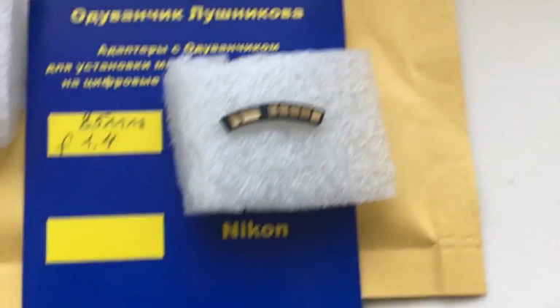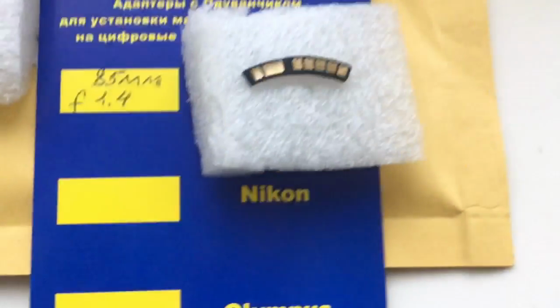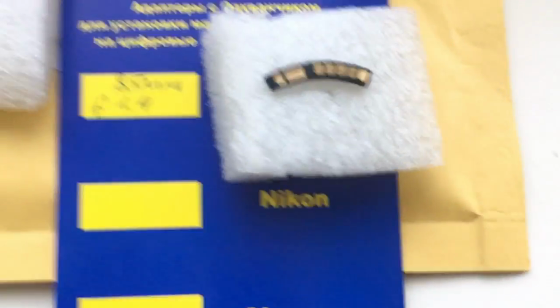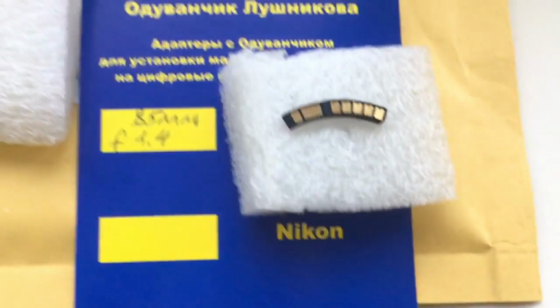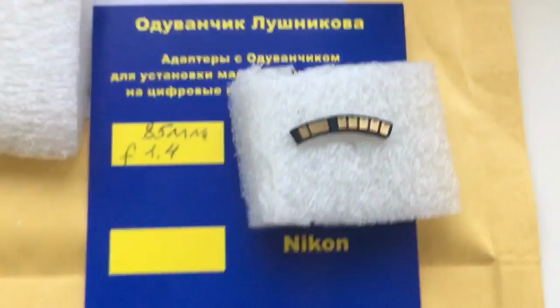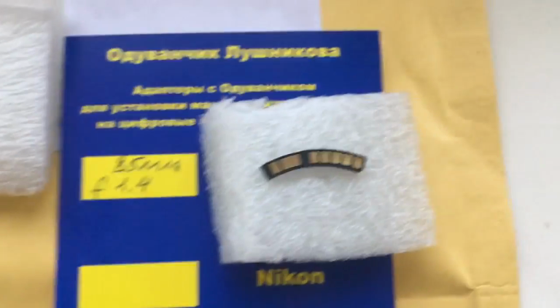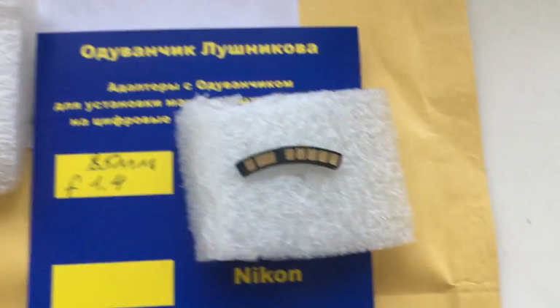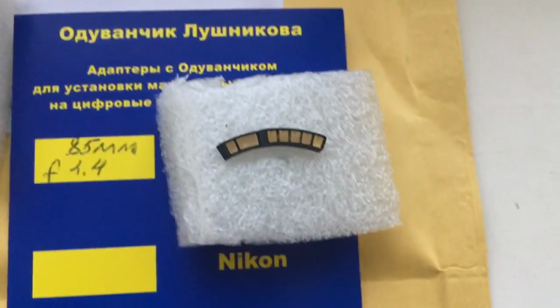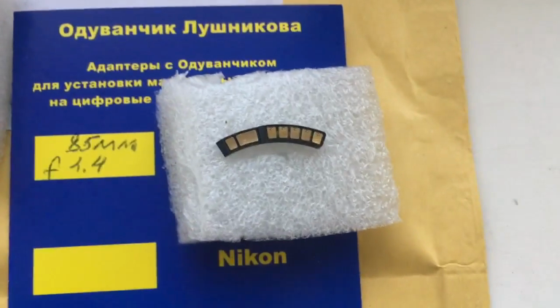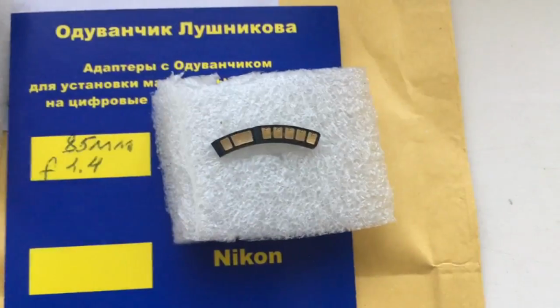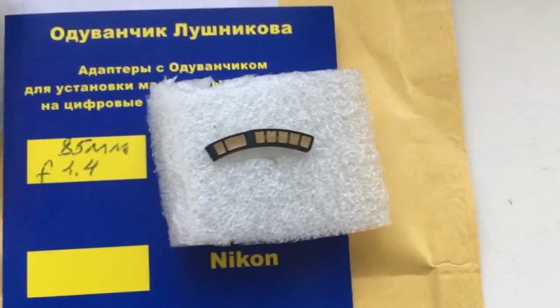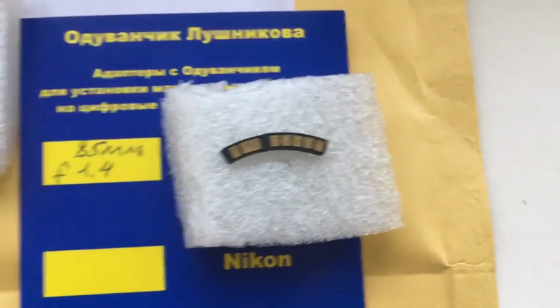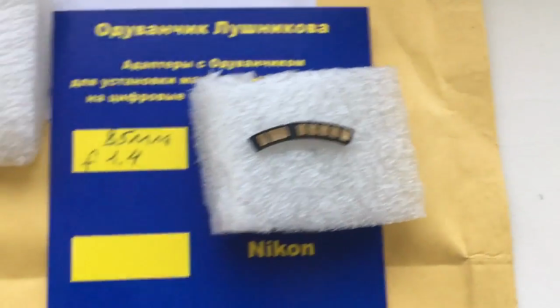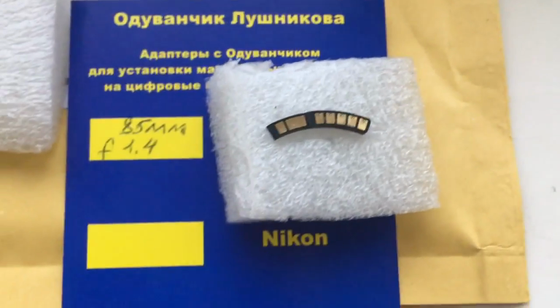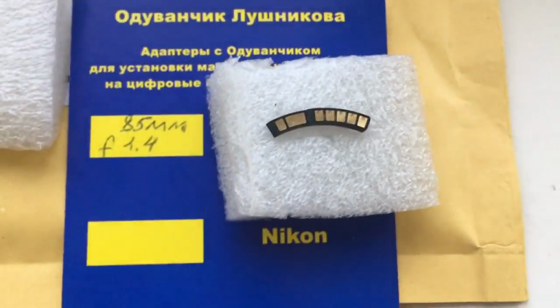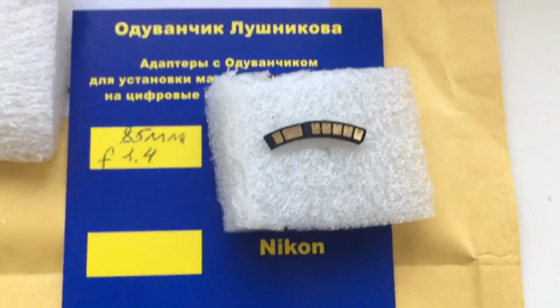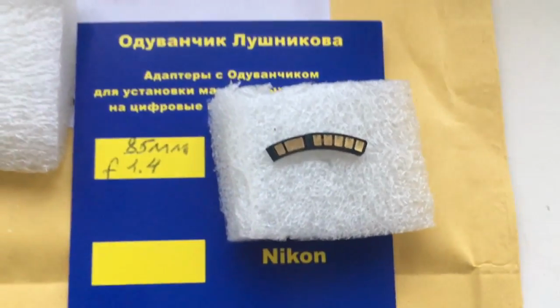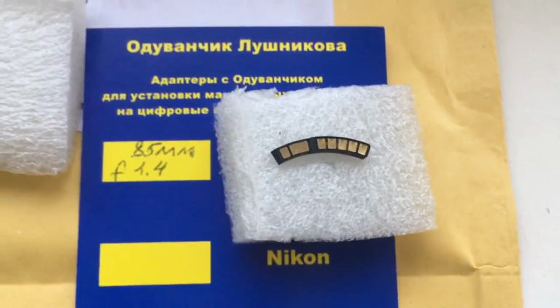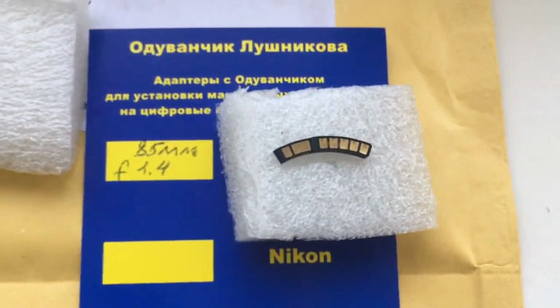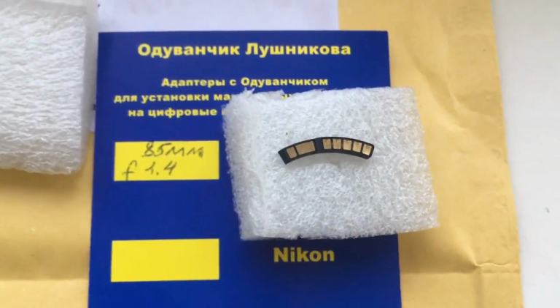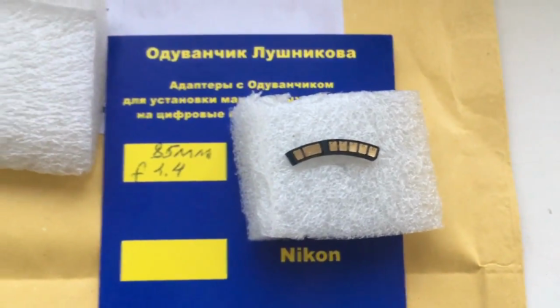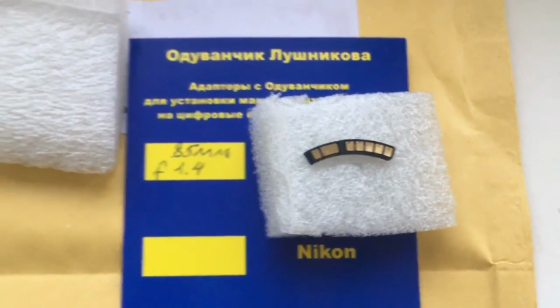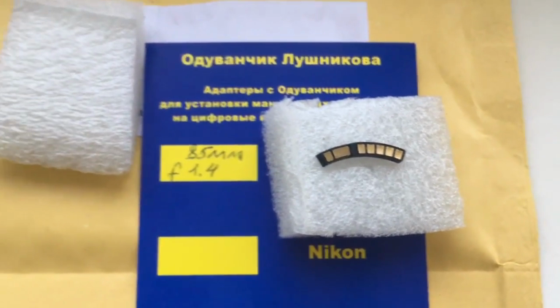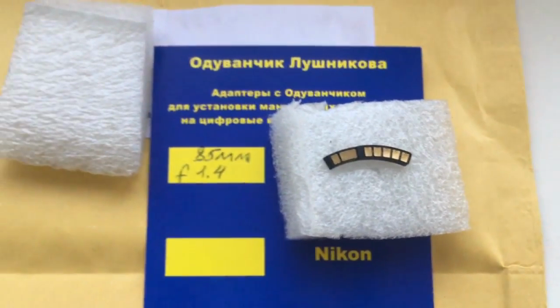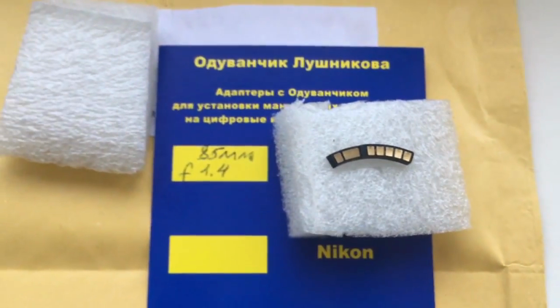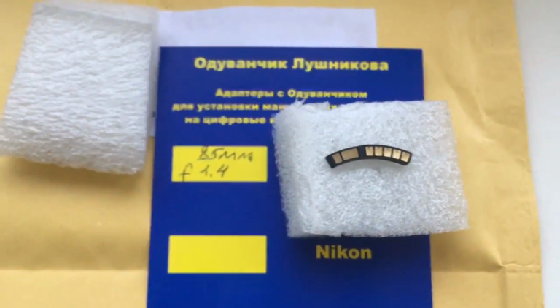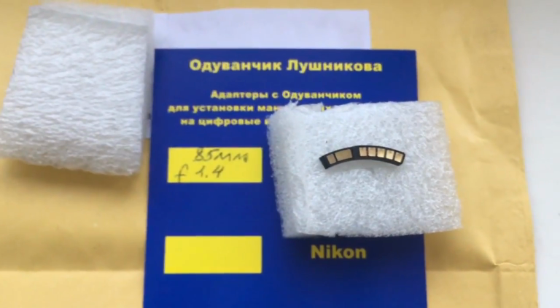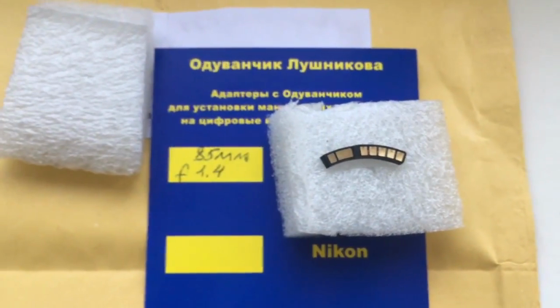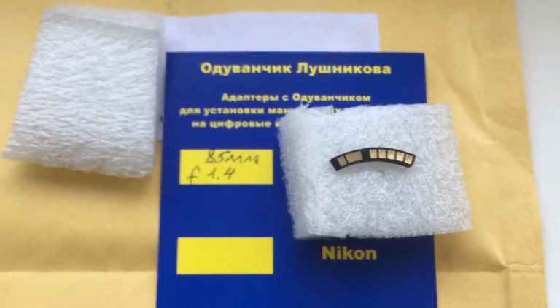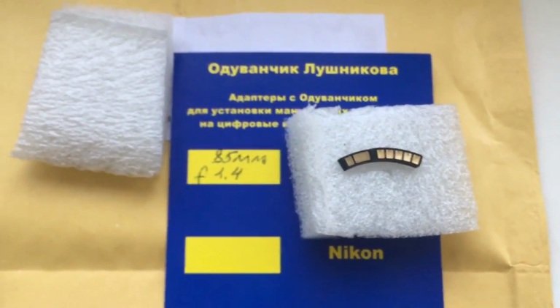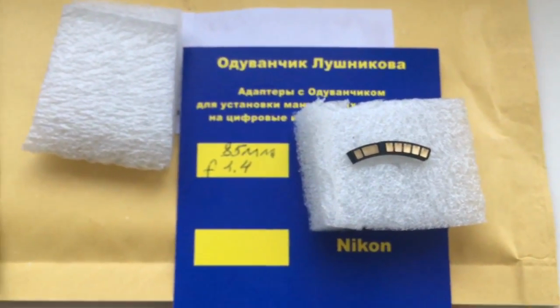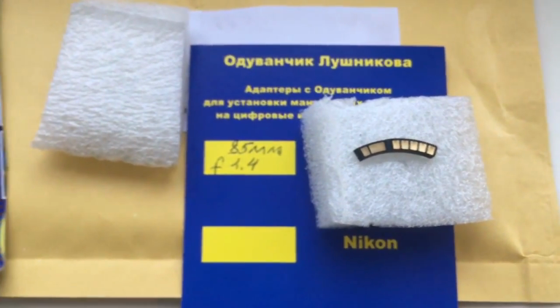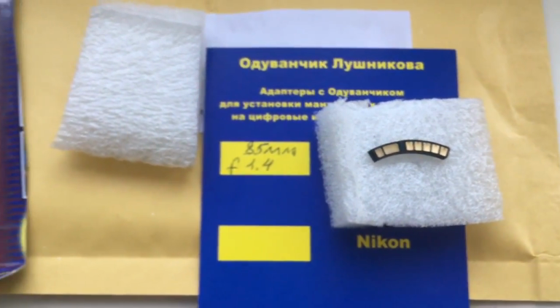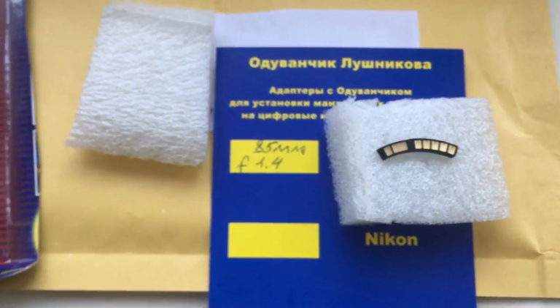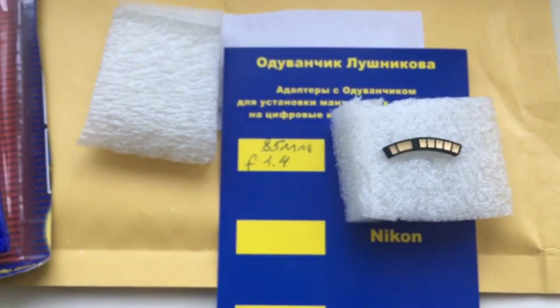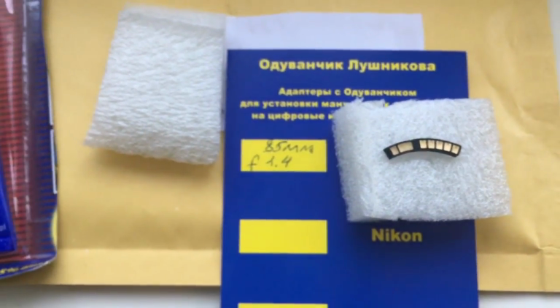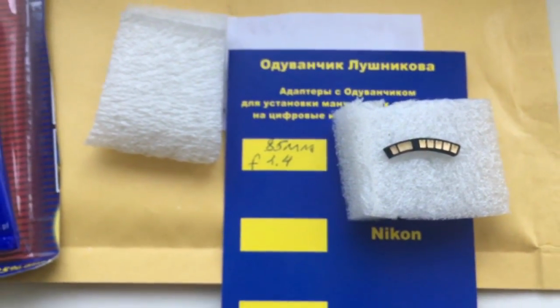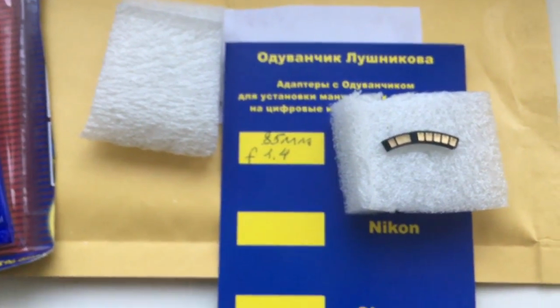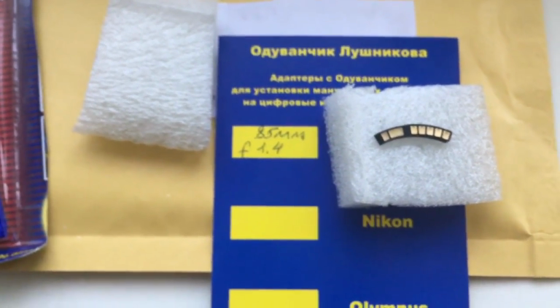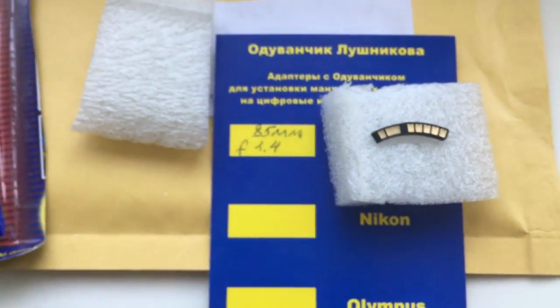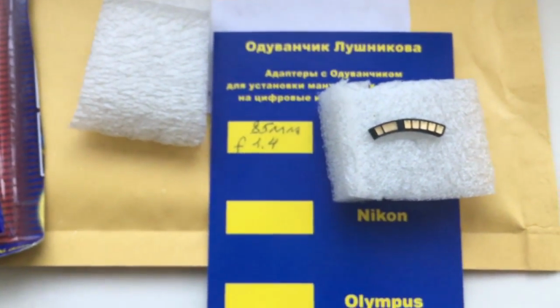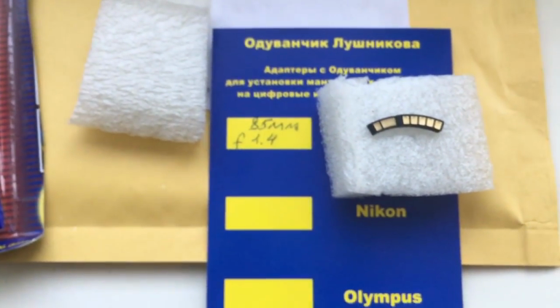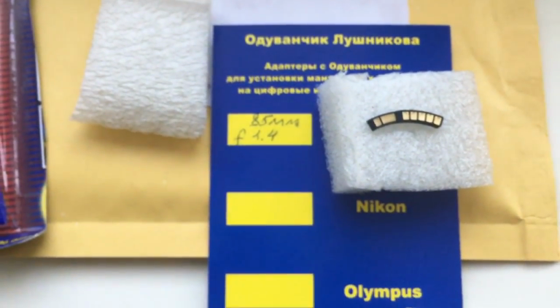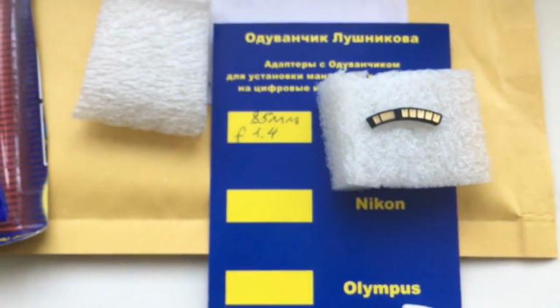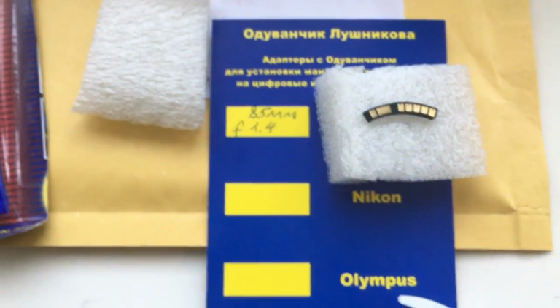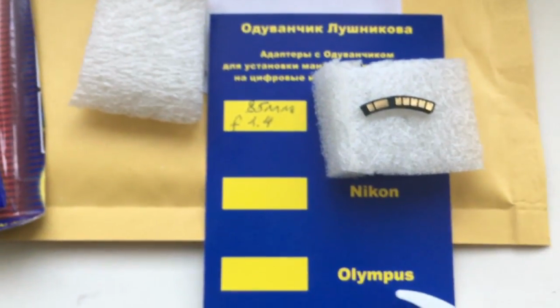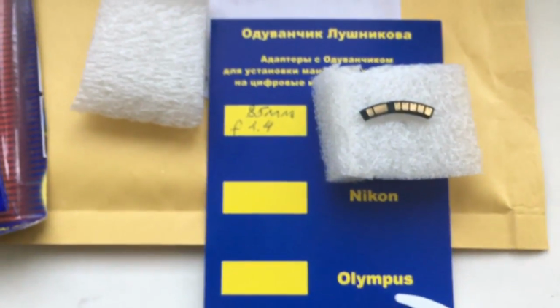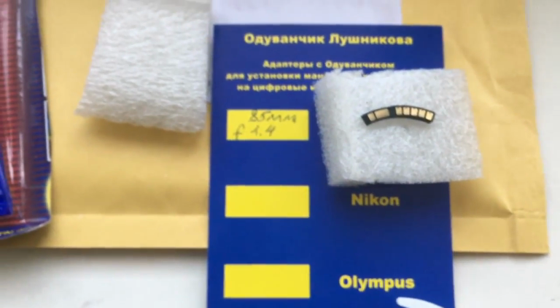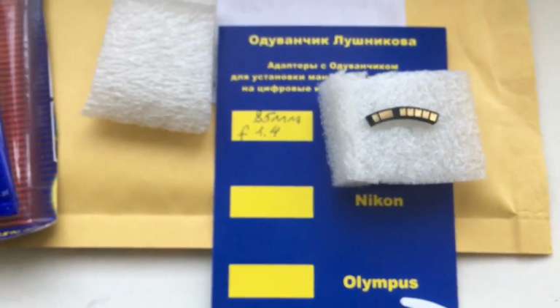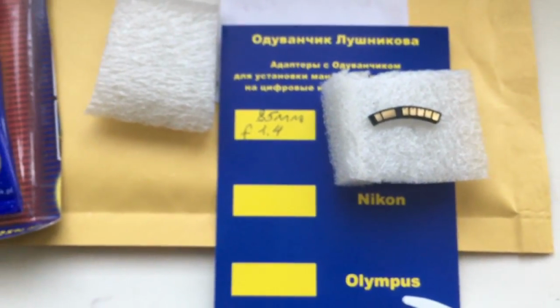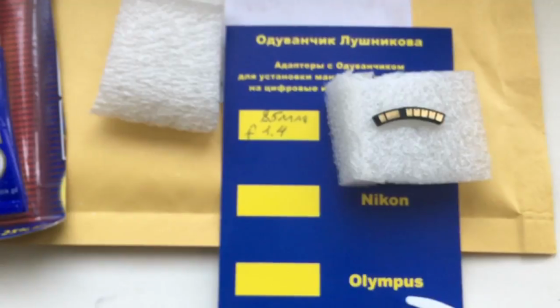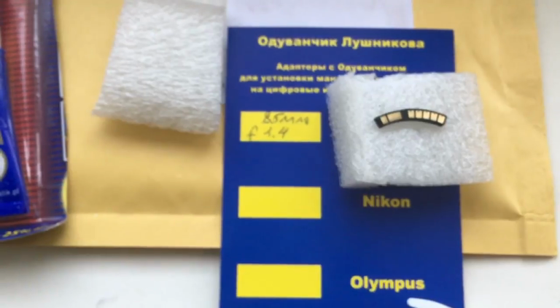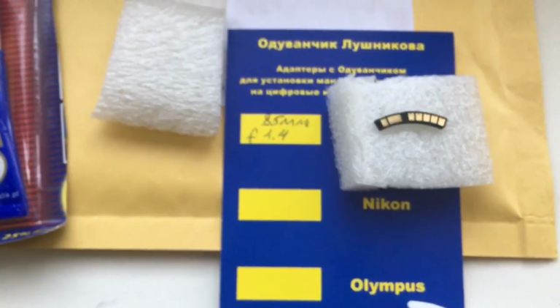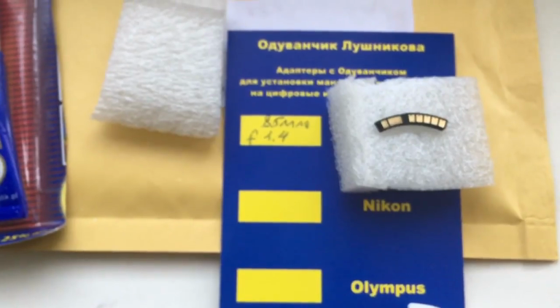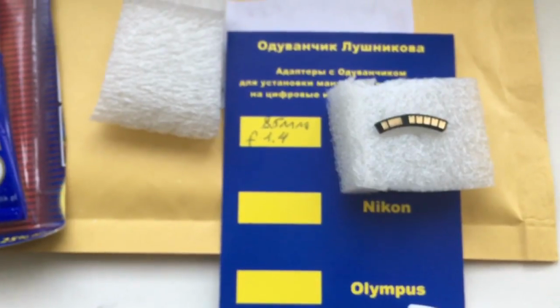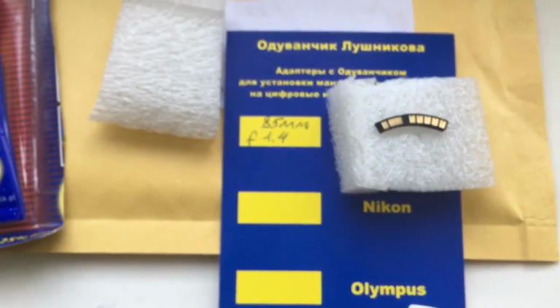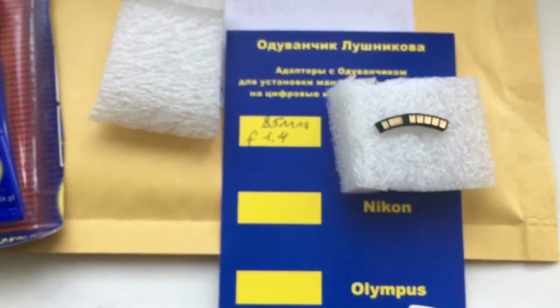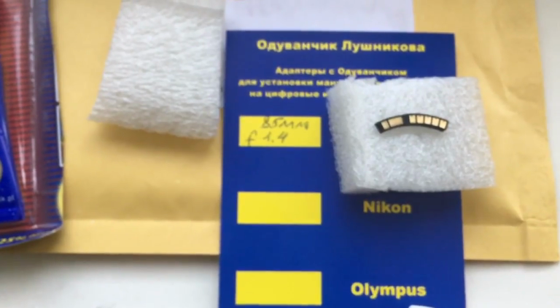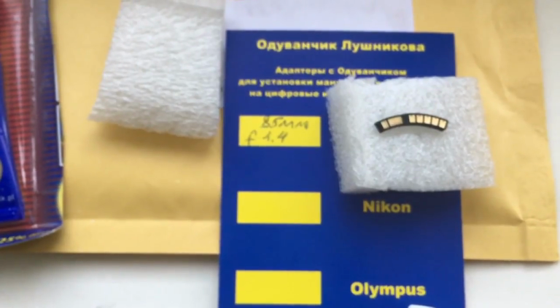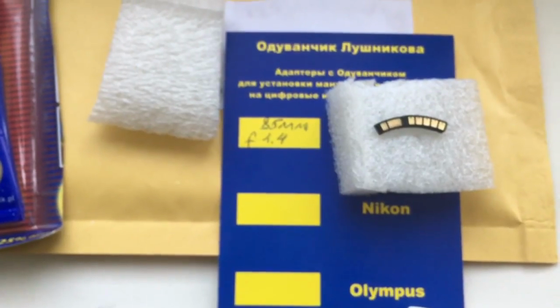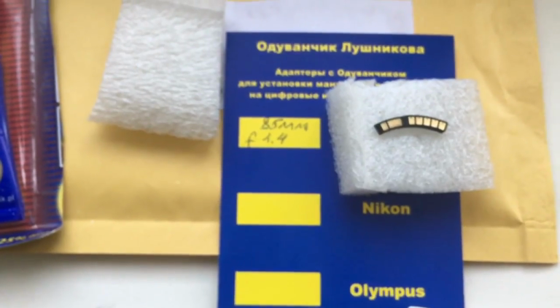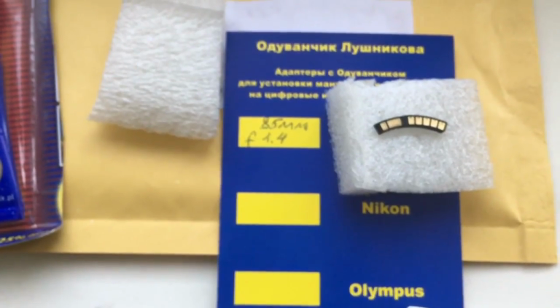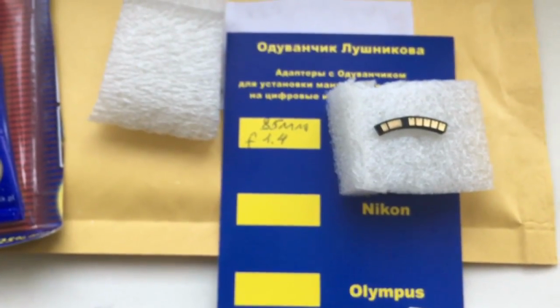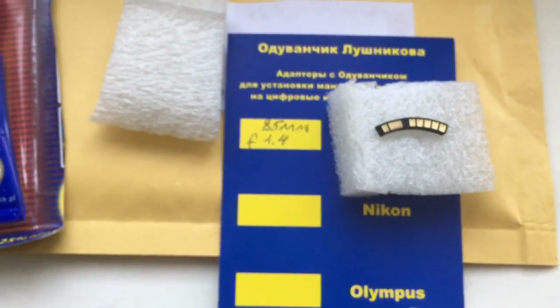Now I package your chip and send it to you from Slovakia. Thank you for your attention.